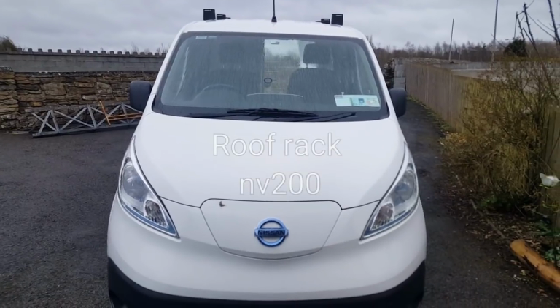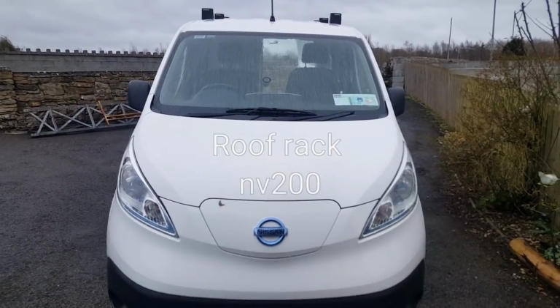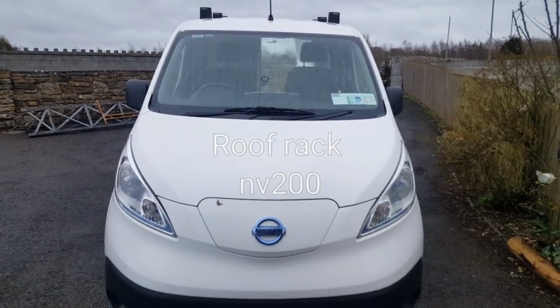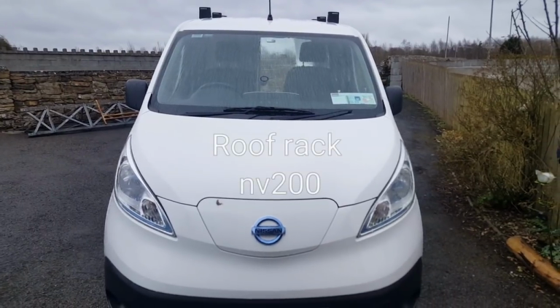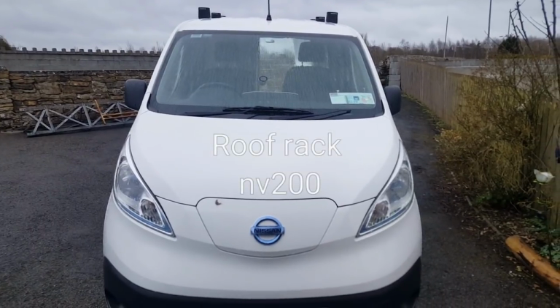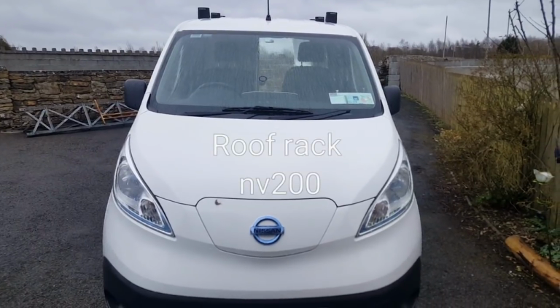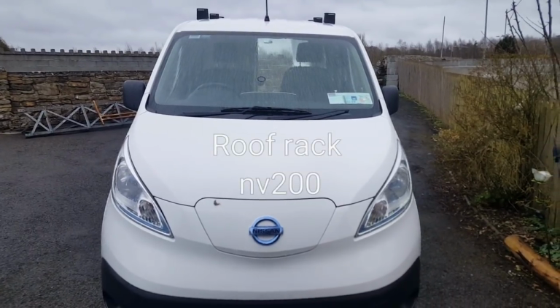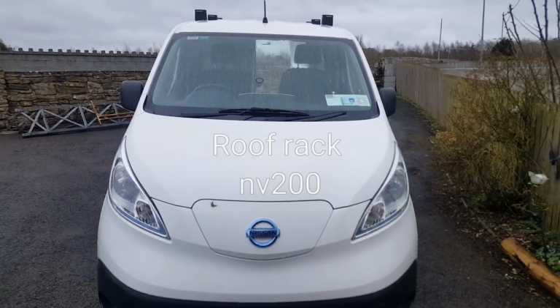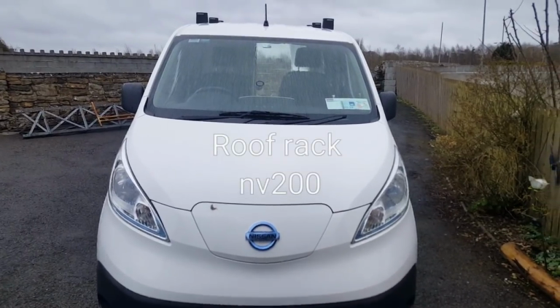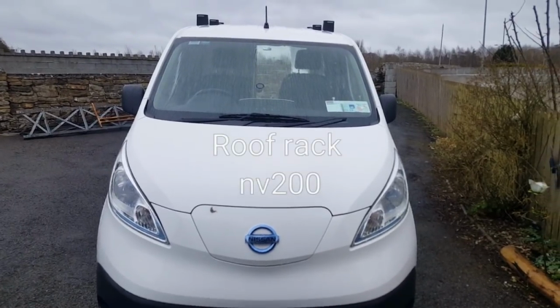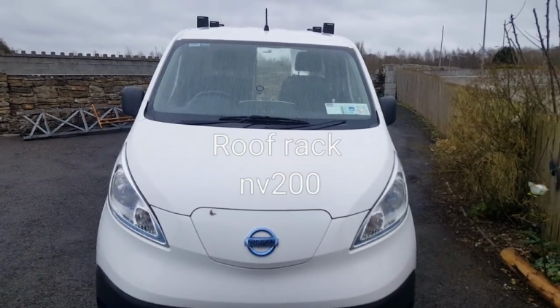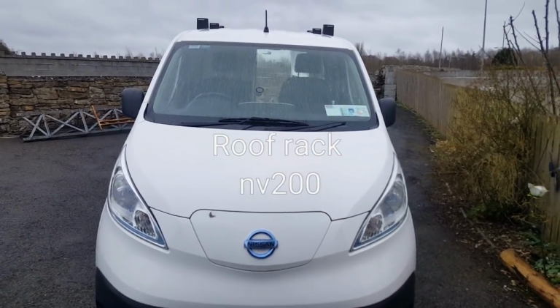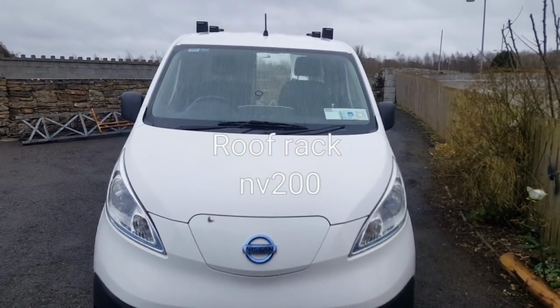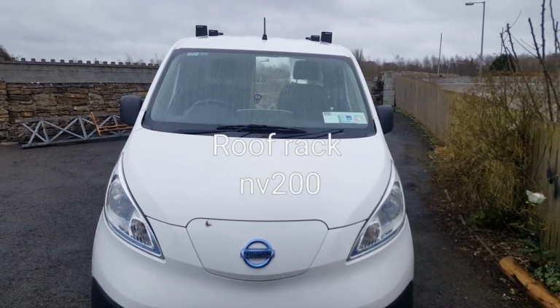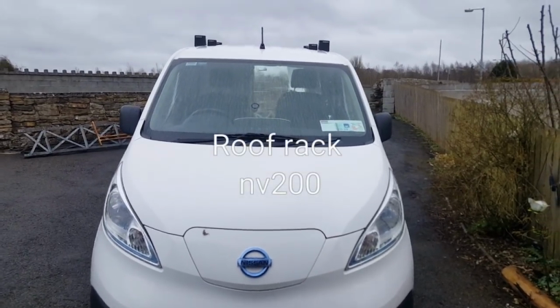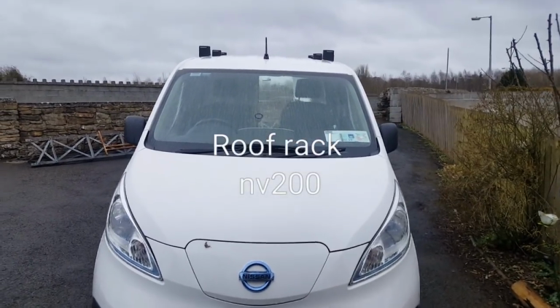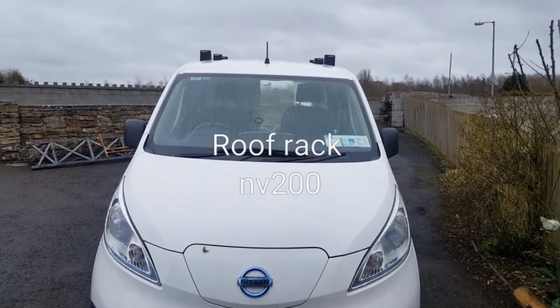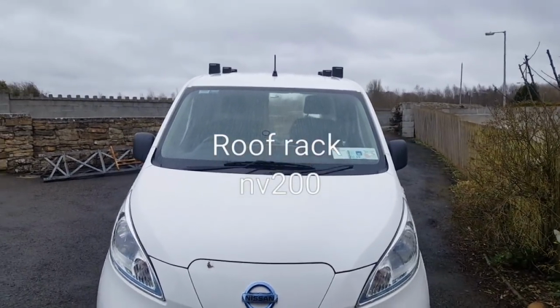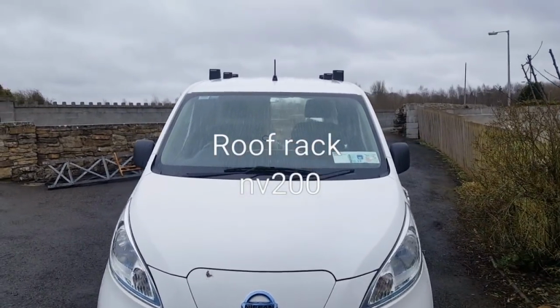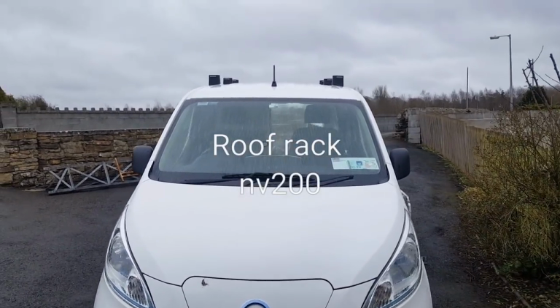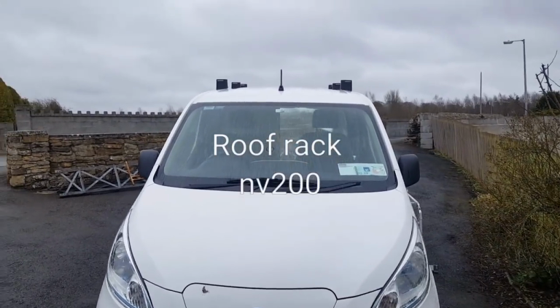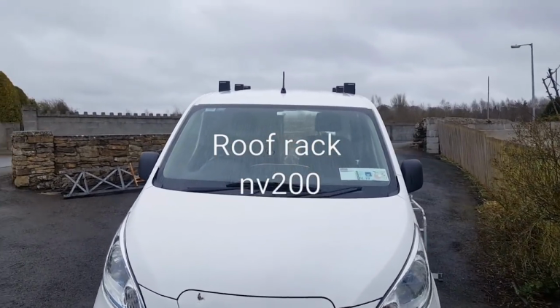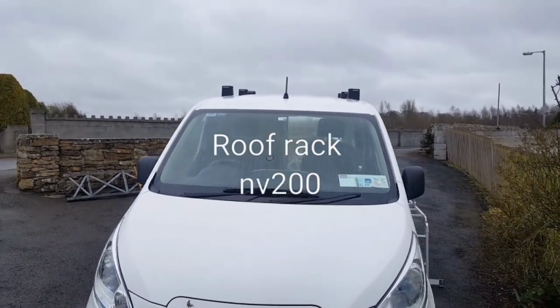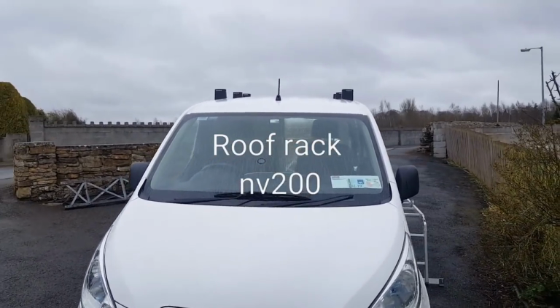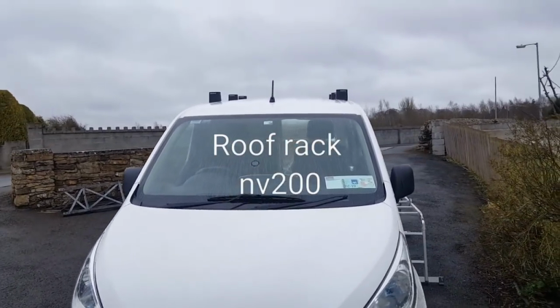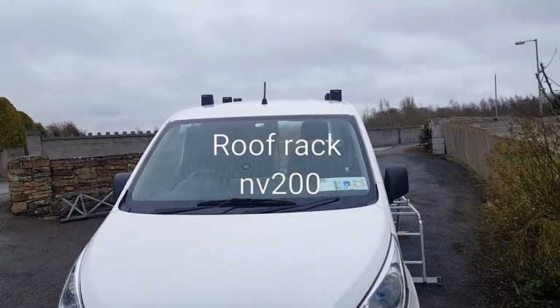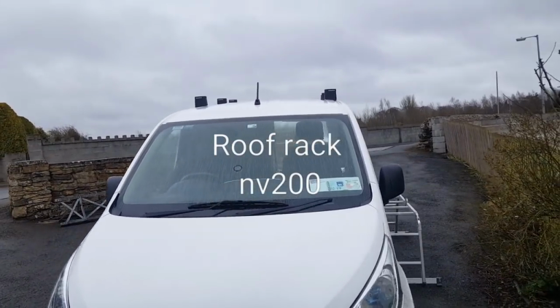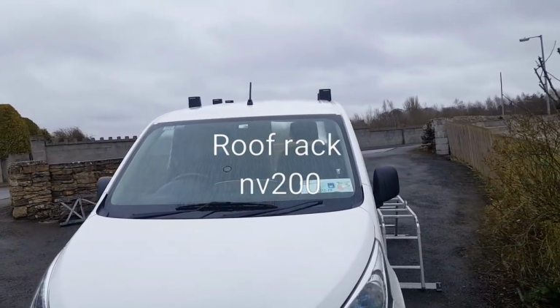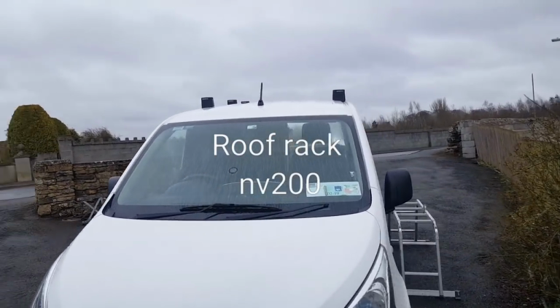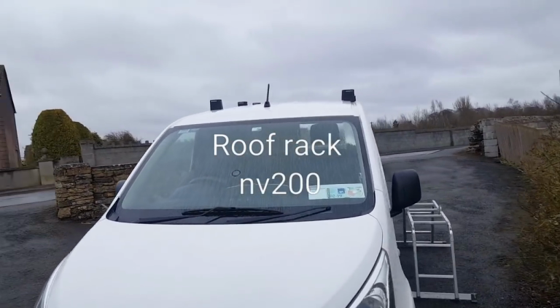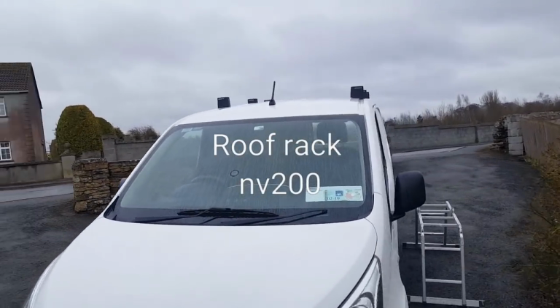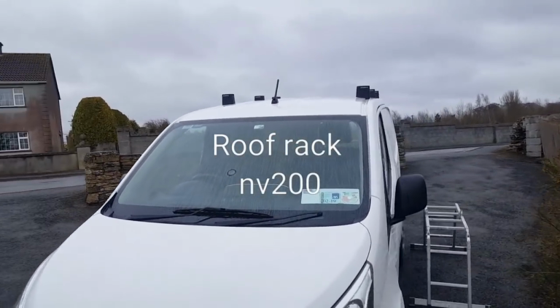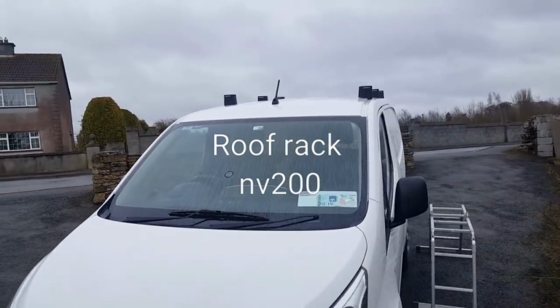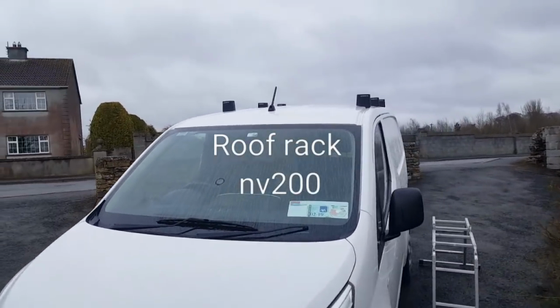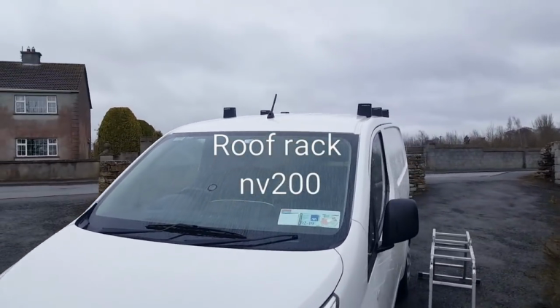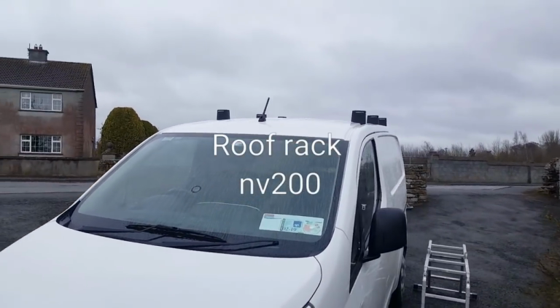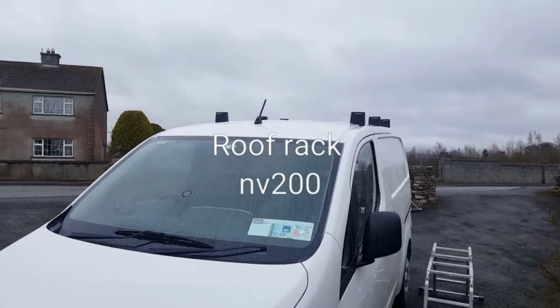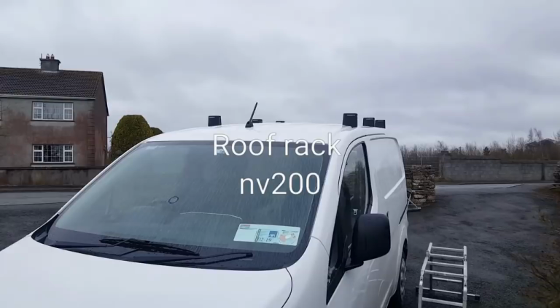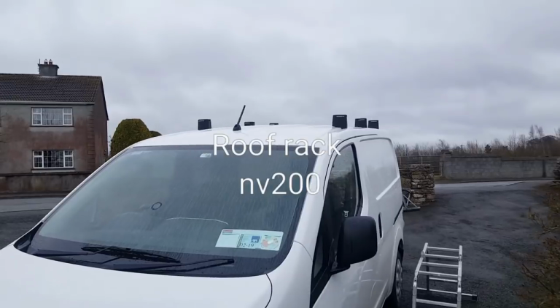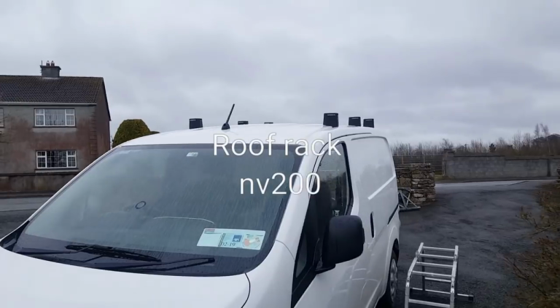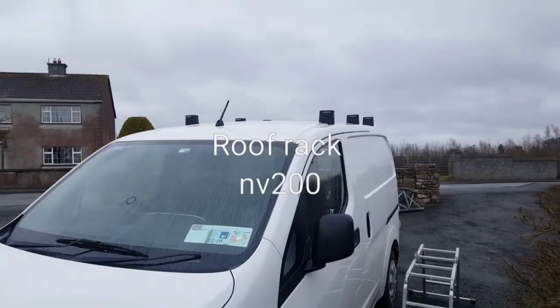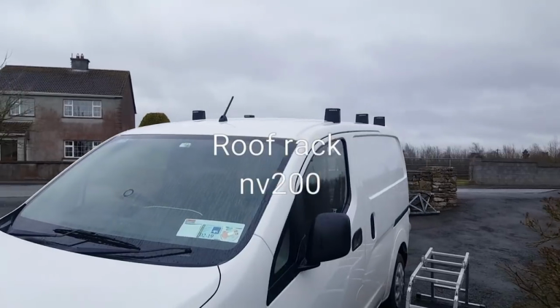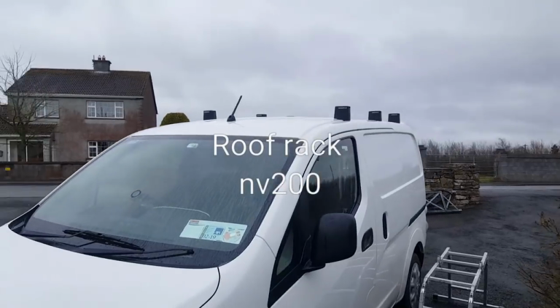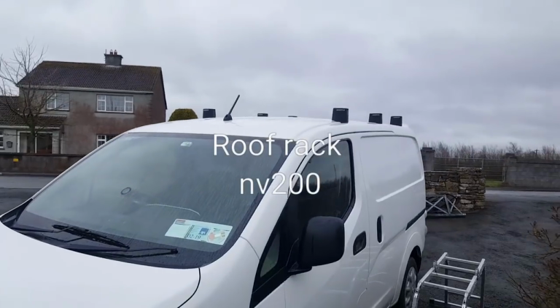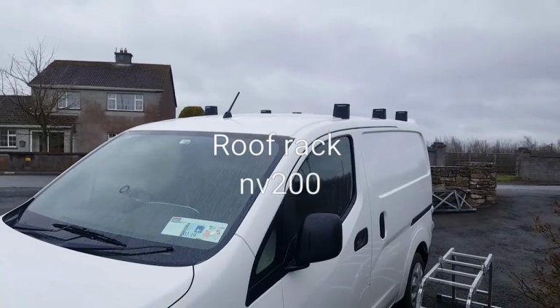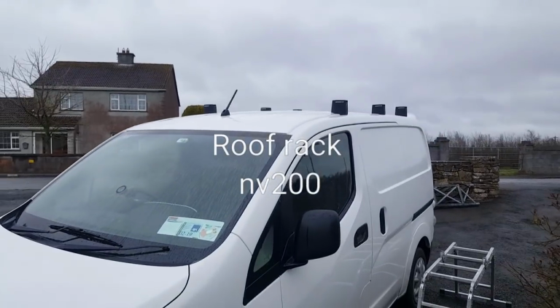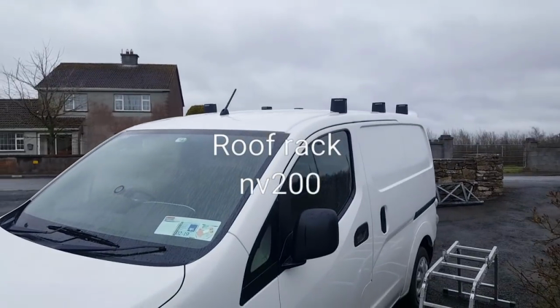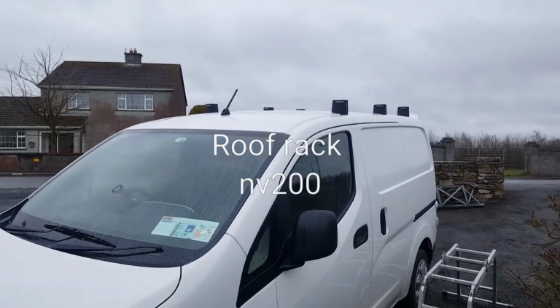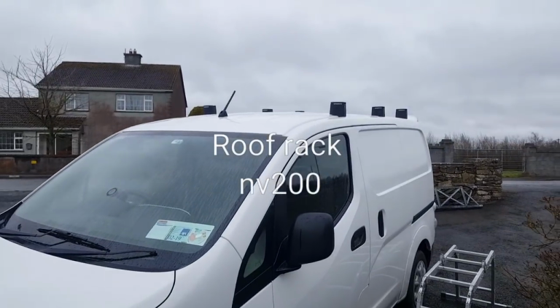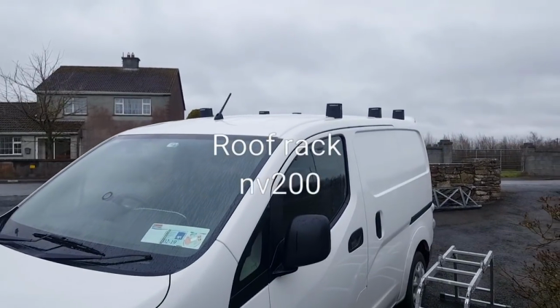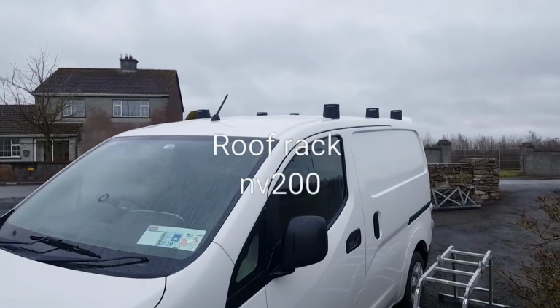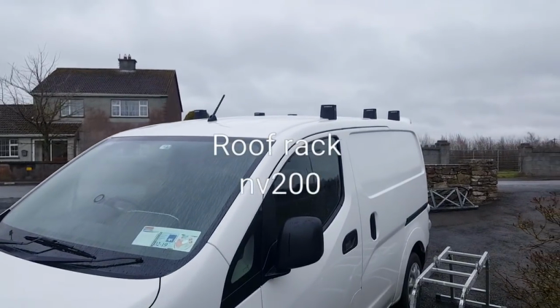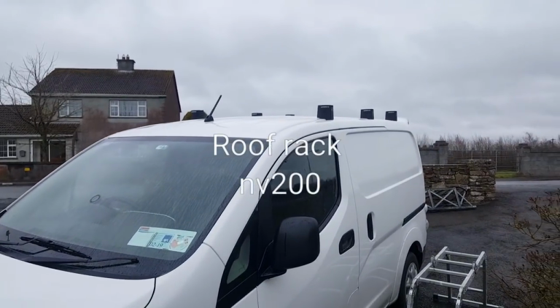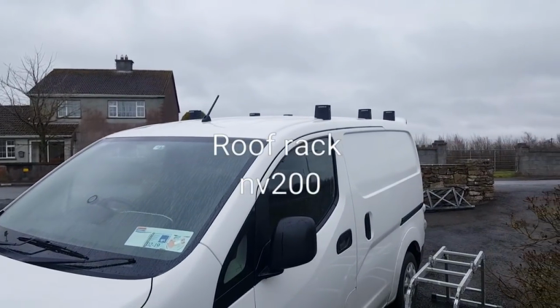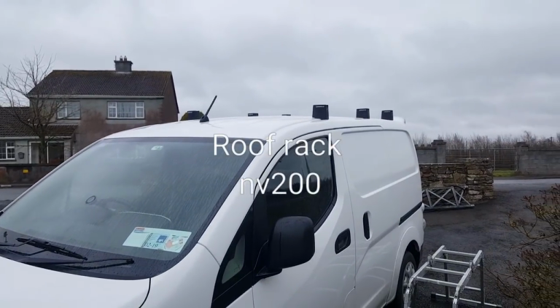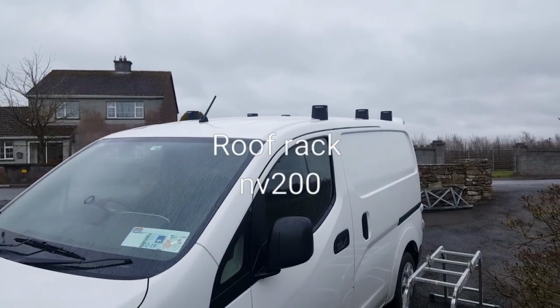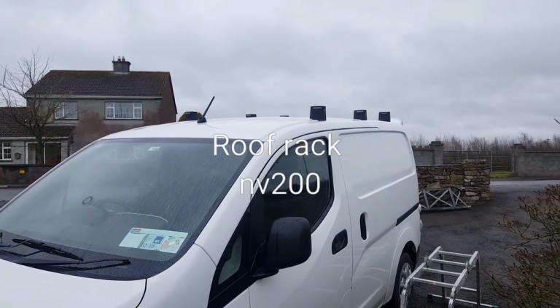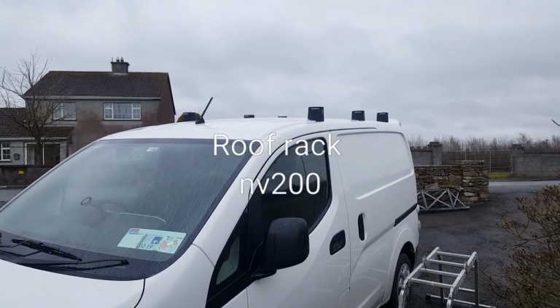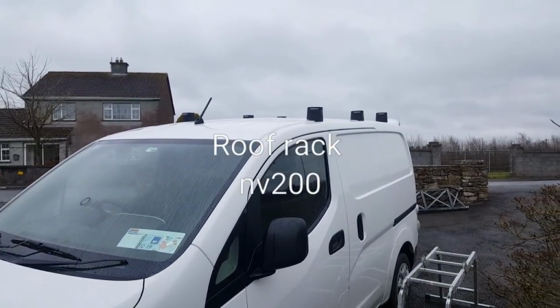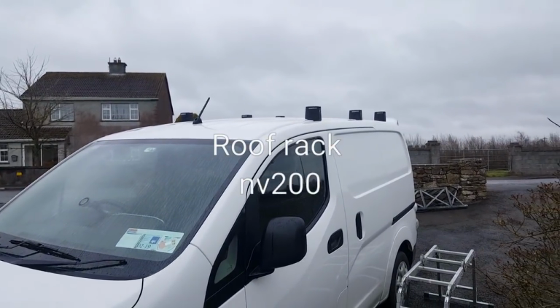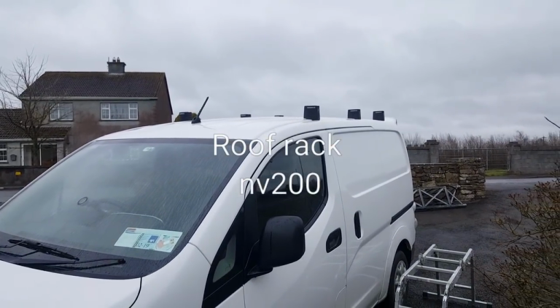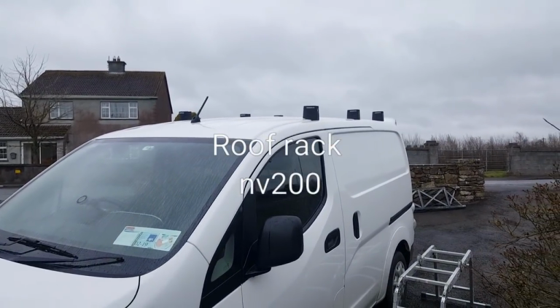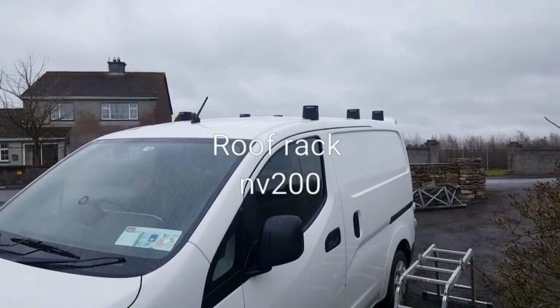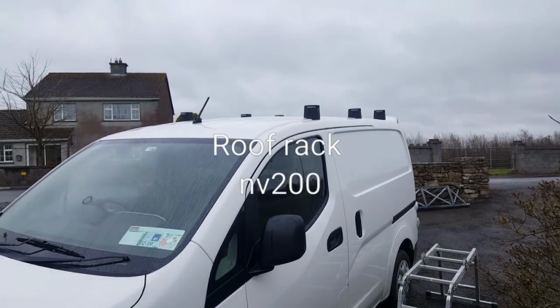Hi guys, I just want to show you how to put on a roof rack on a Nissan. This is an NV200.